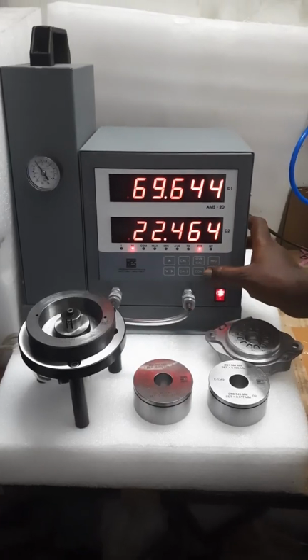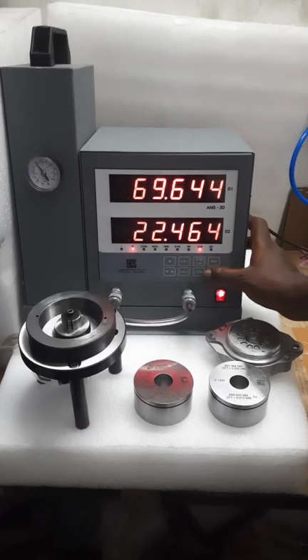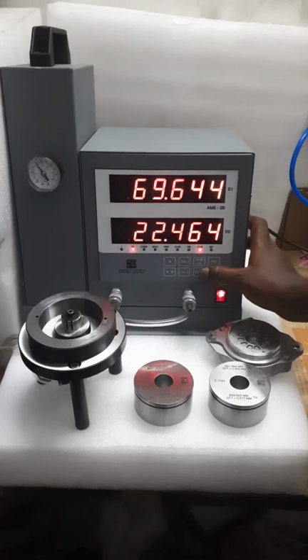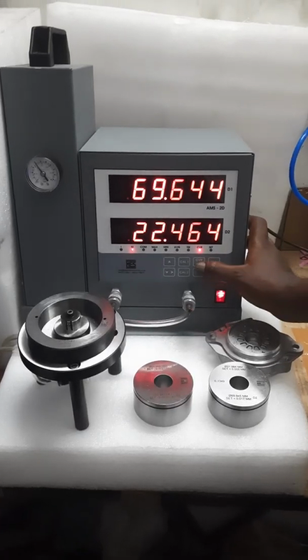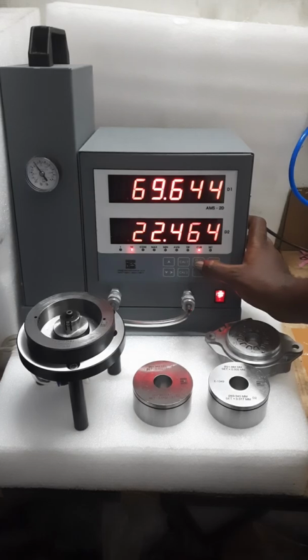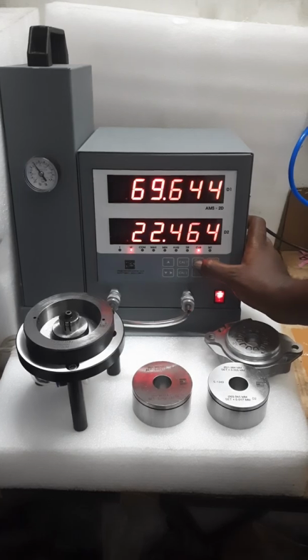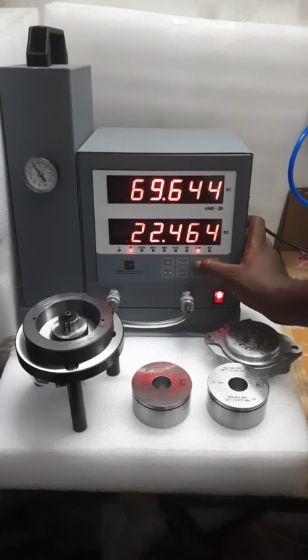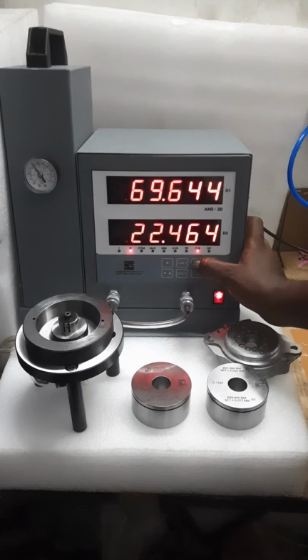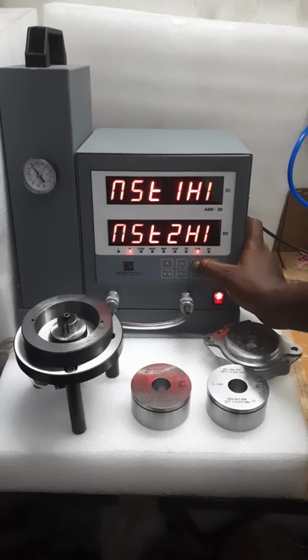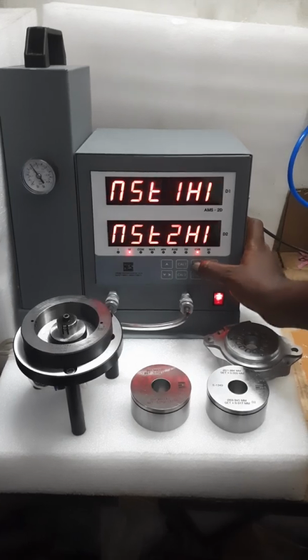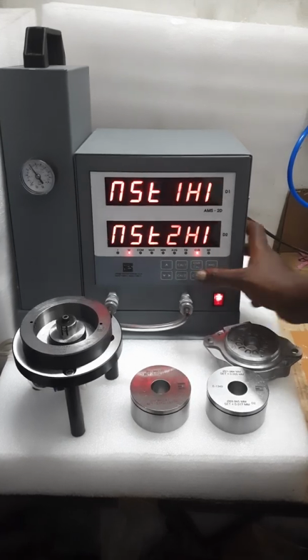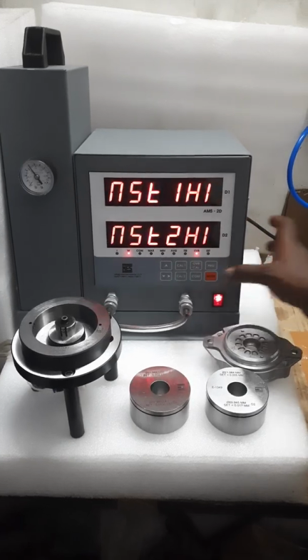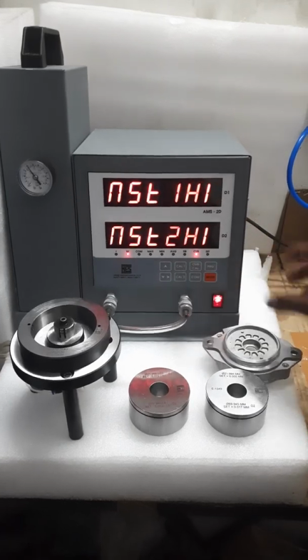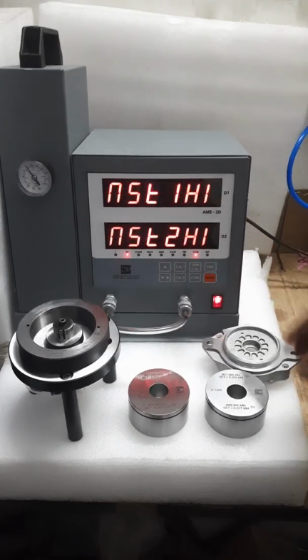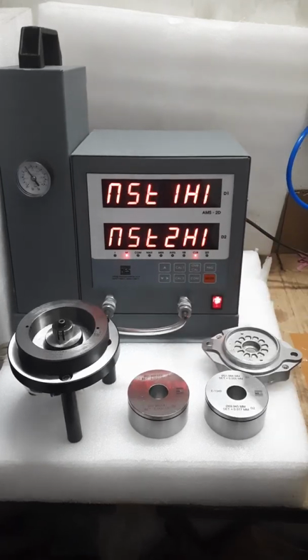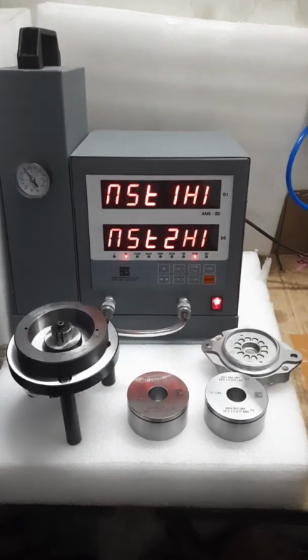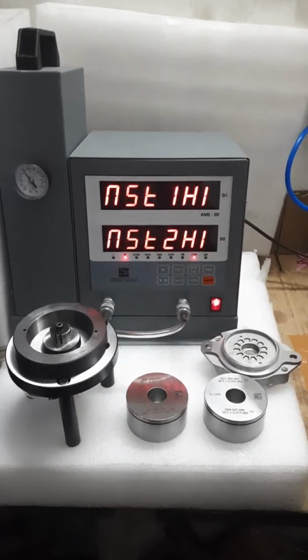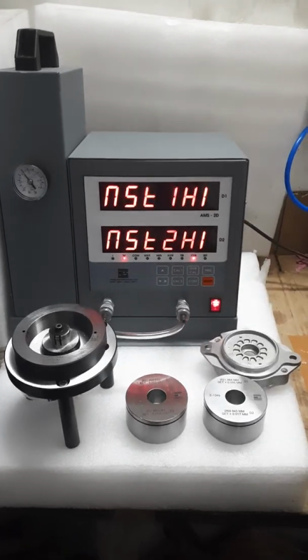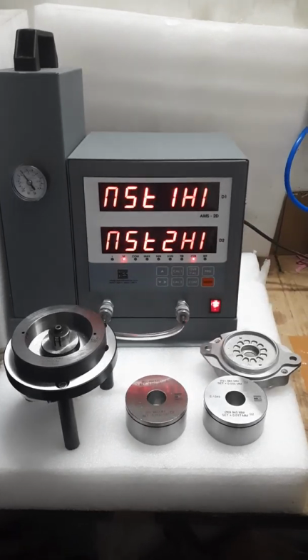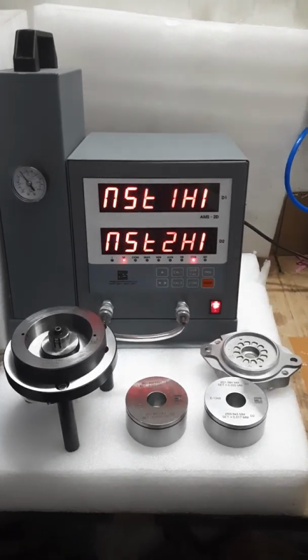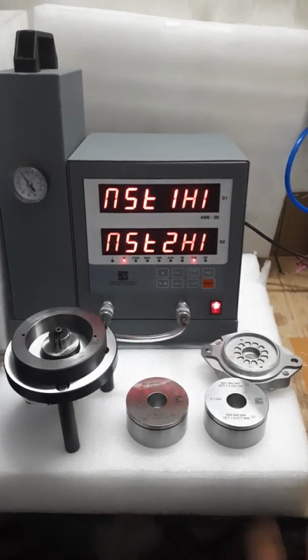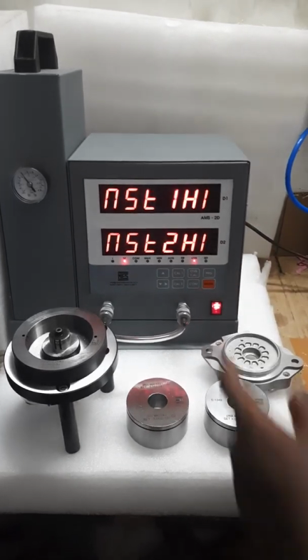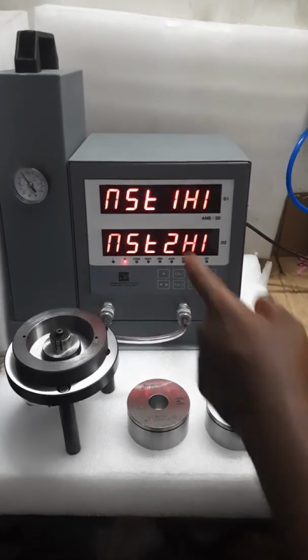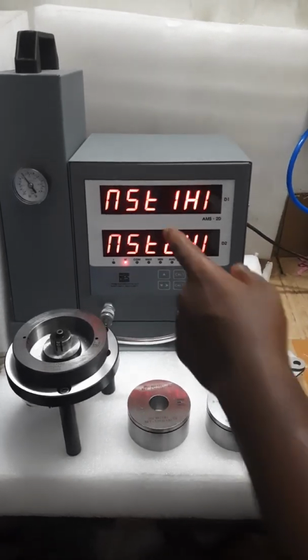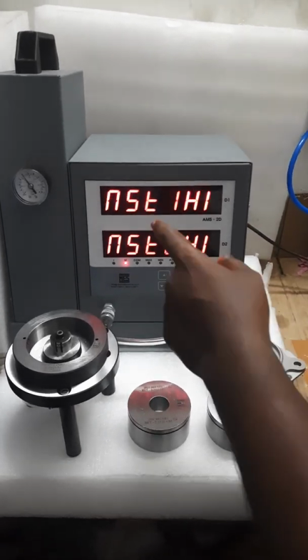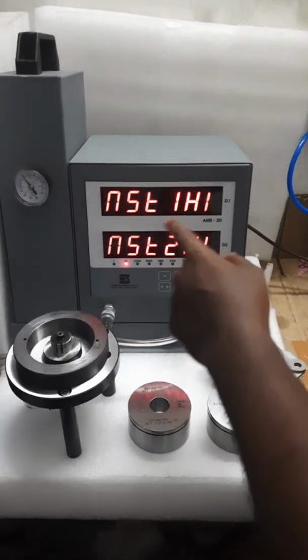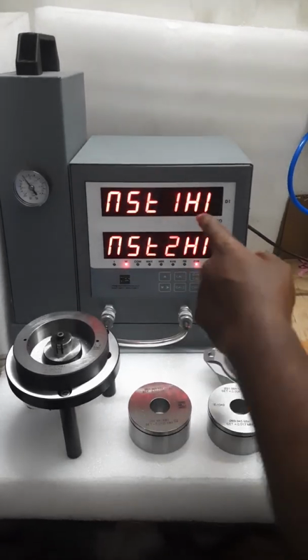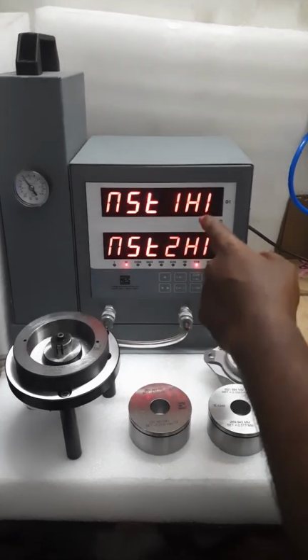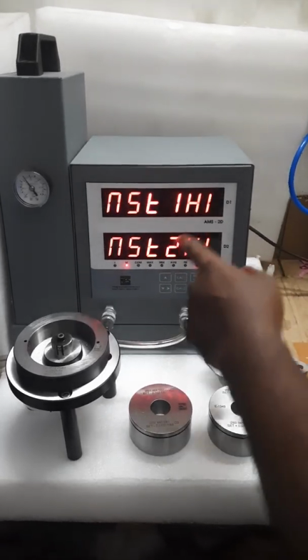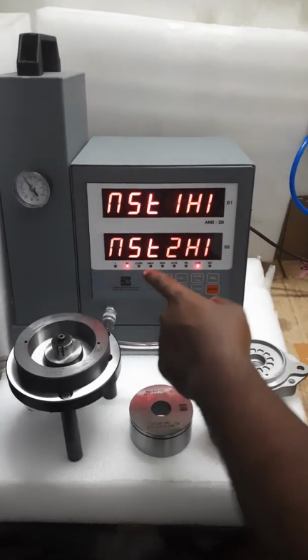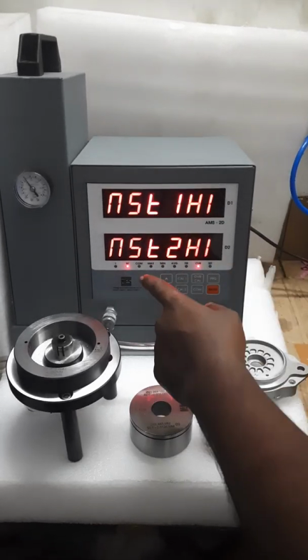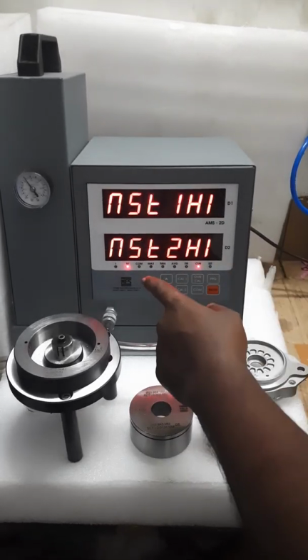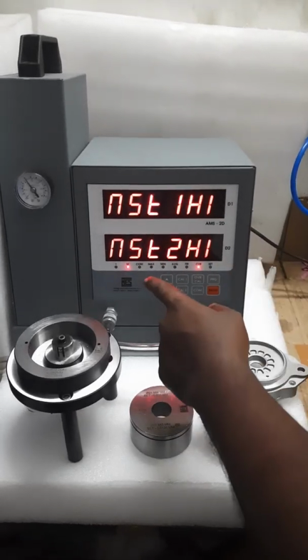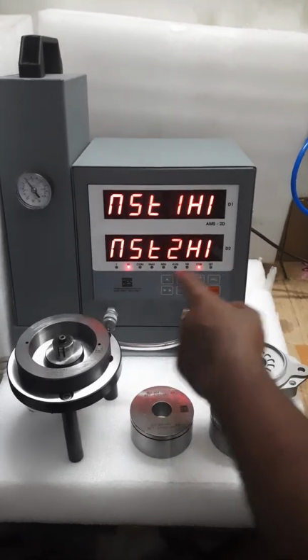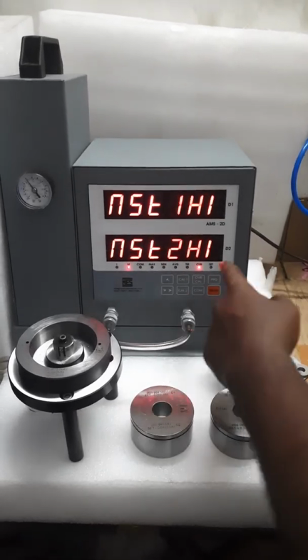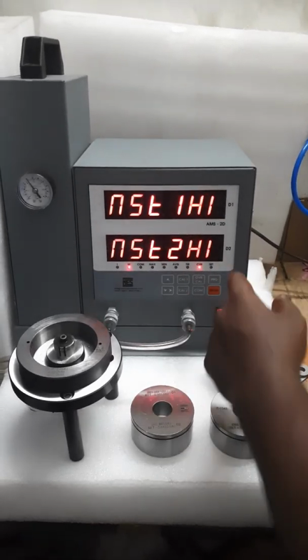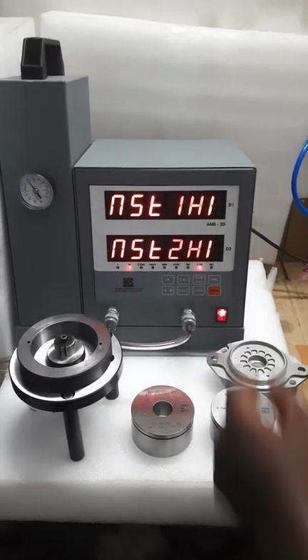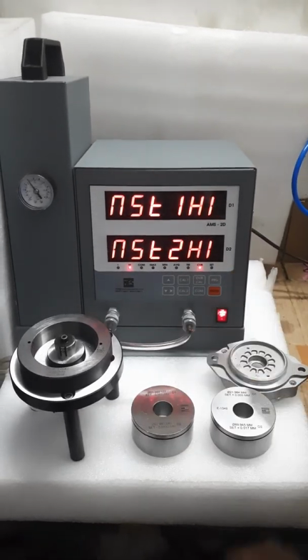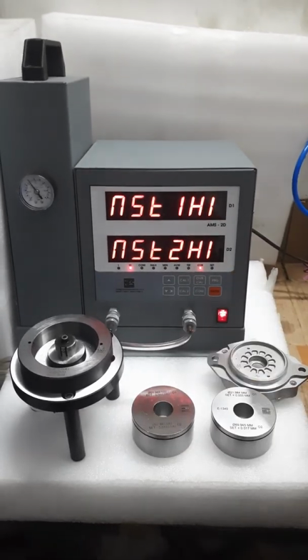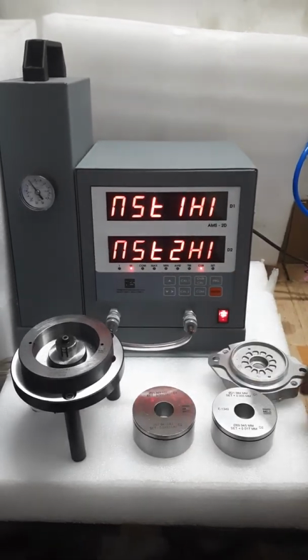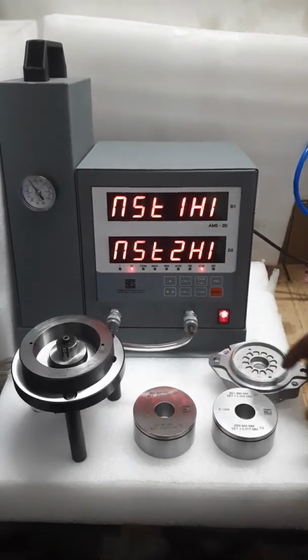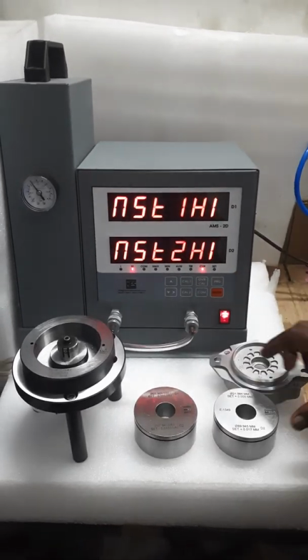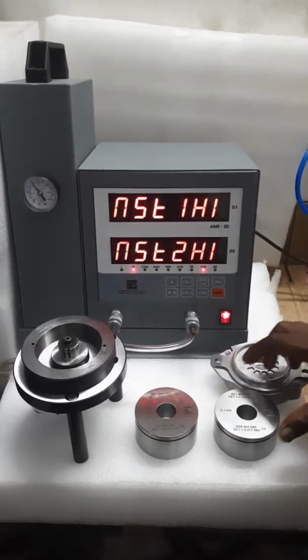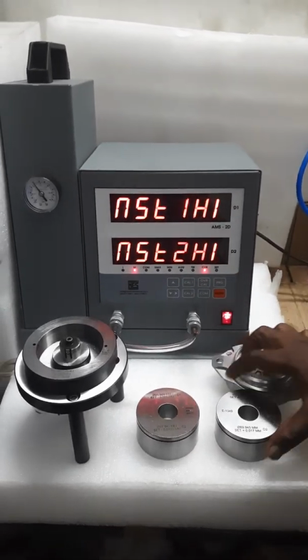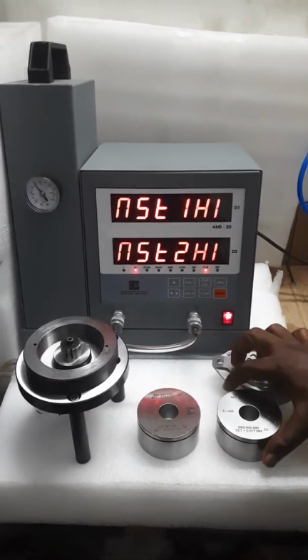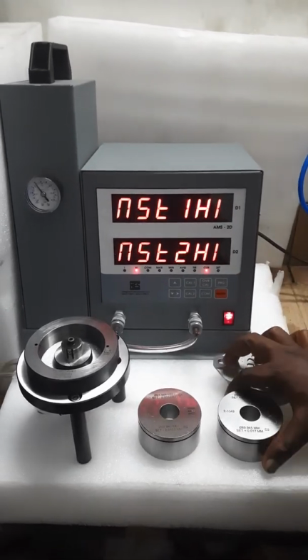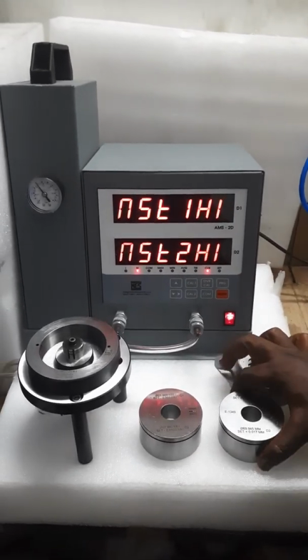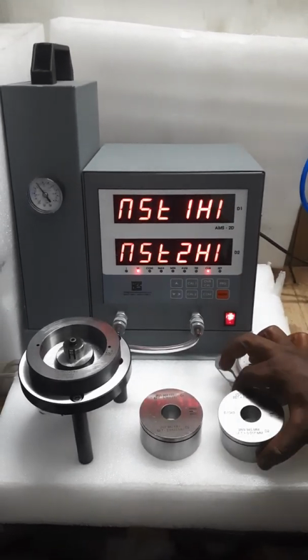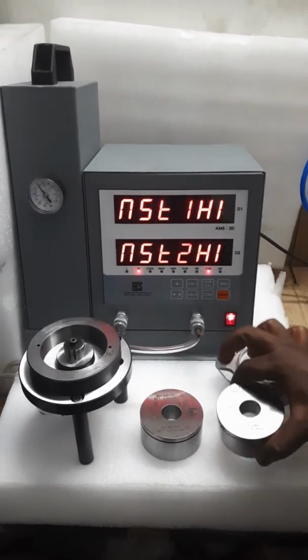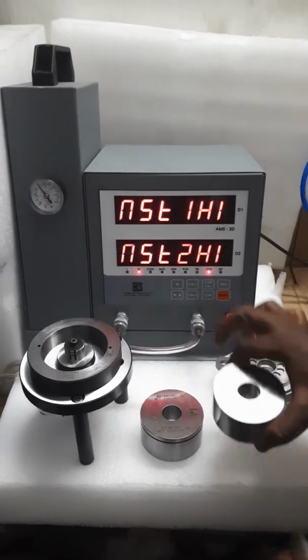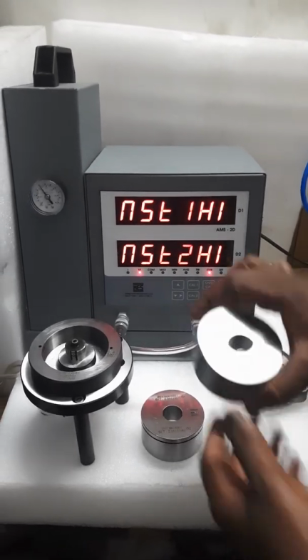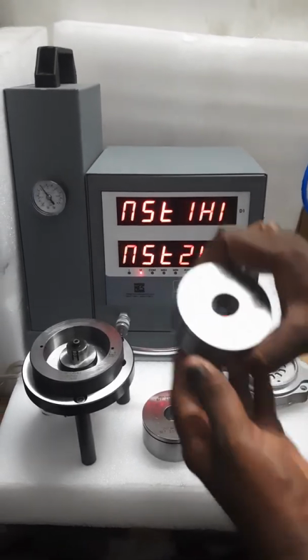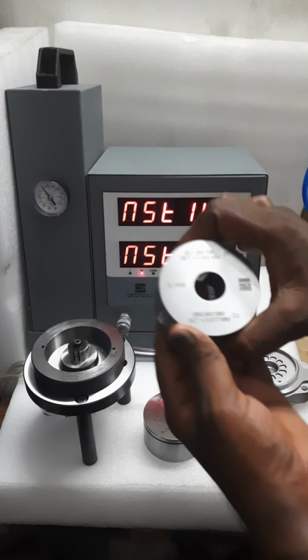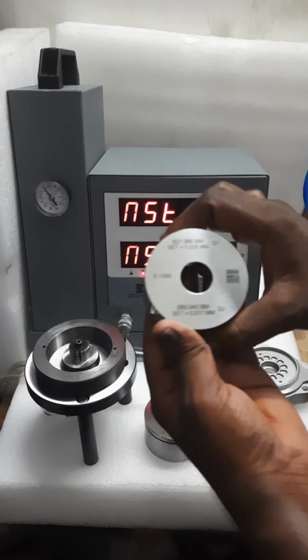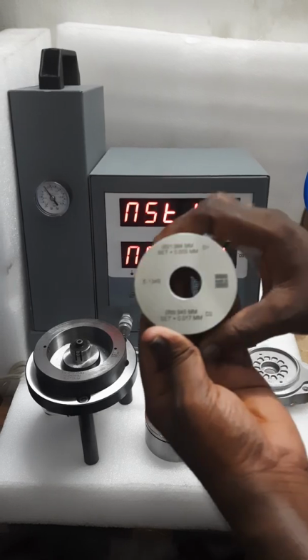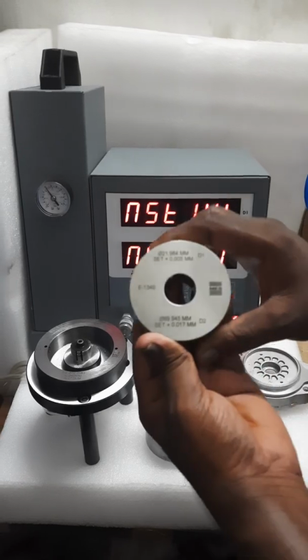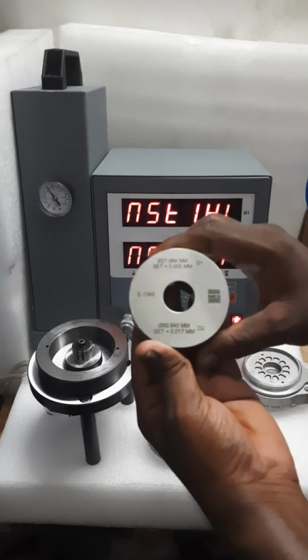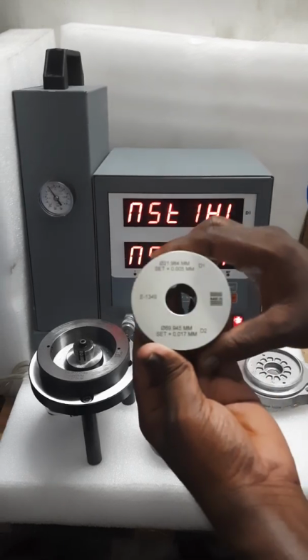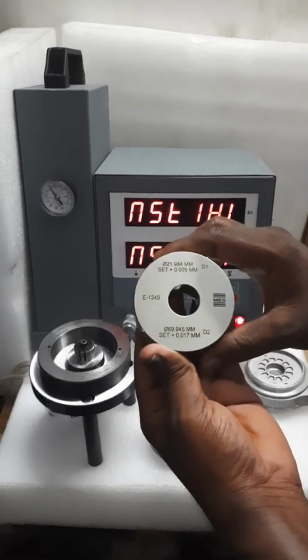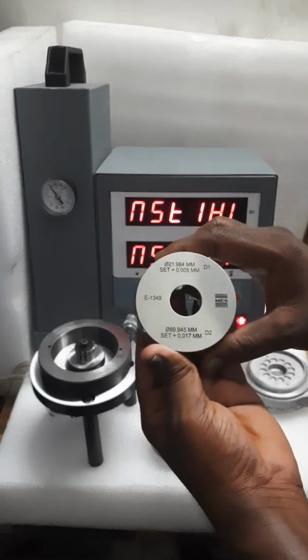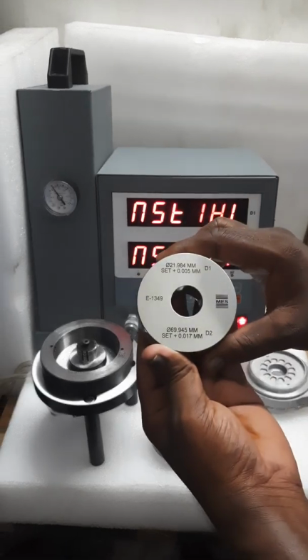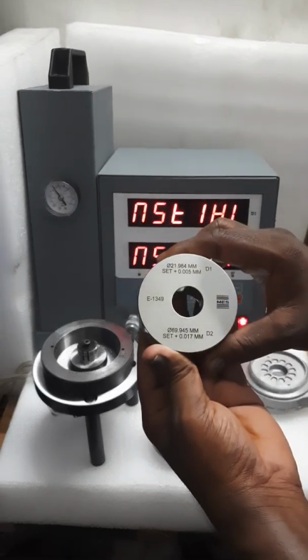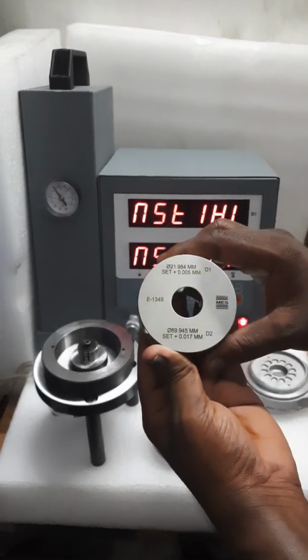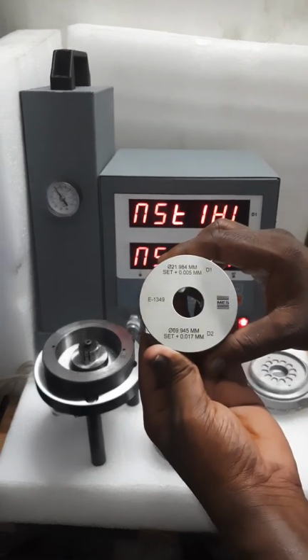Now we will start the overall calibration. High master — high master. This is our high master.